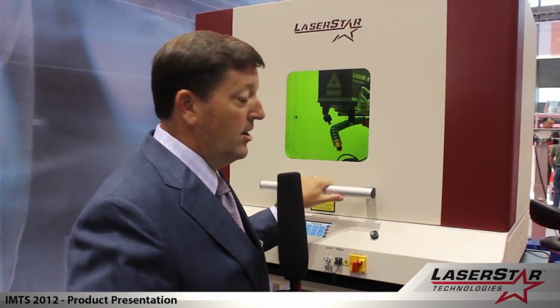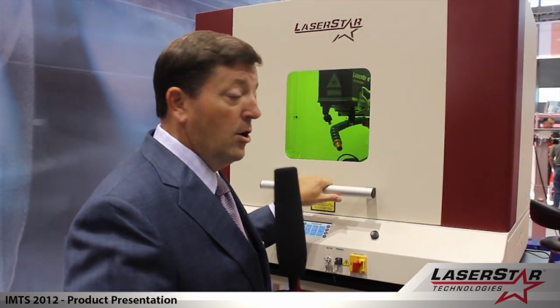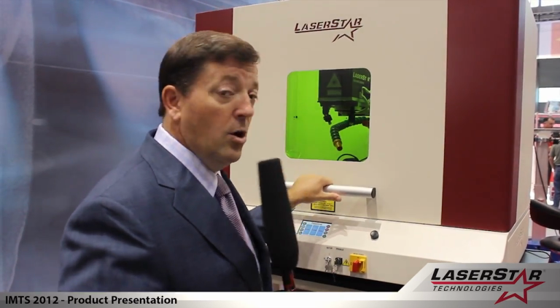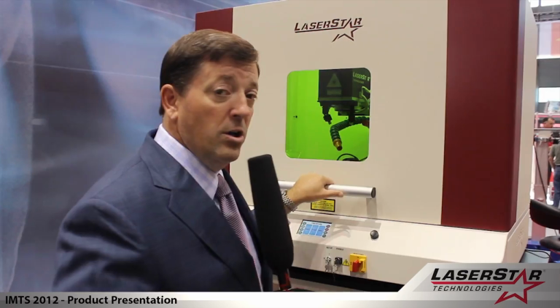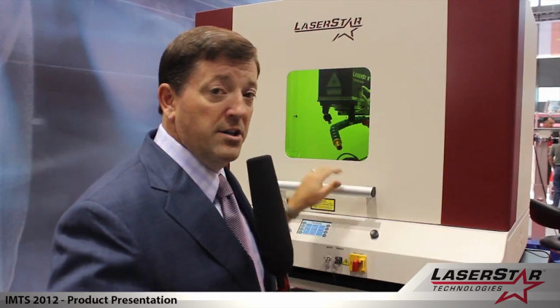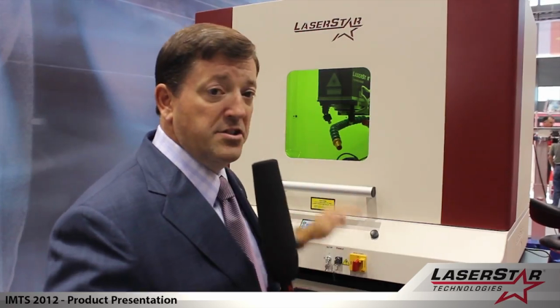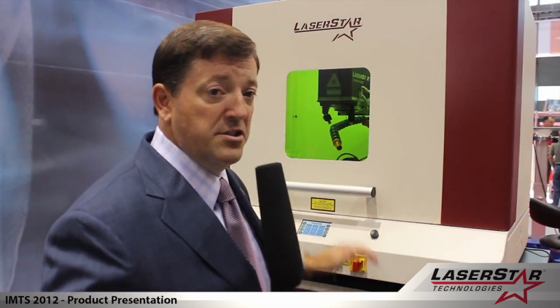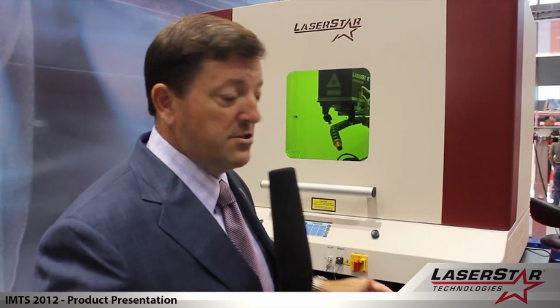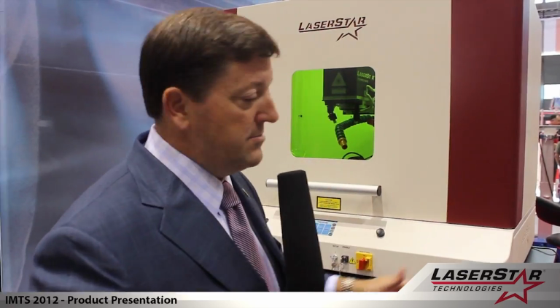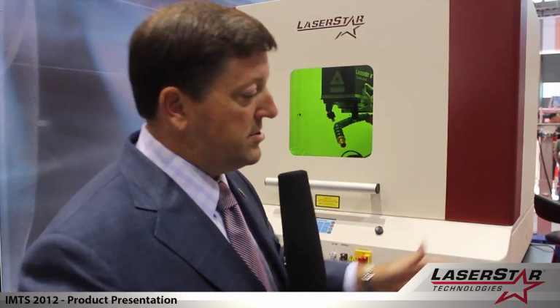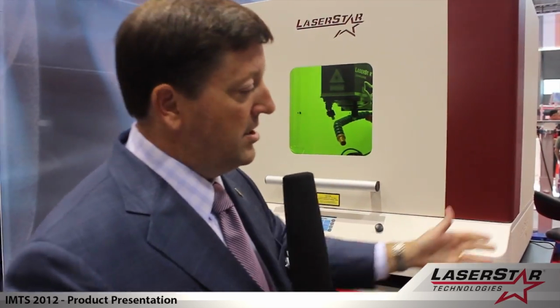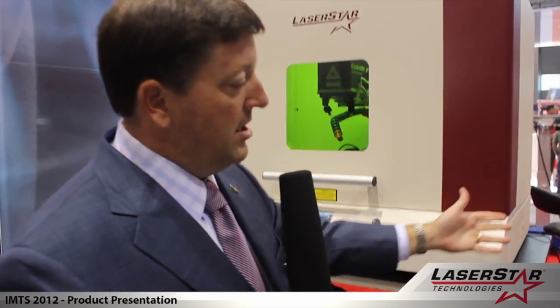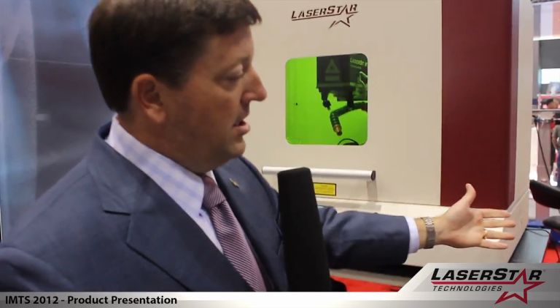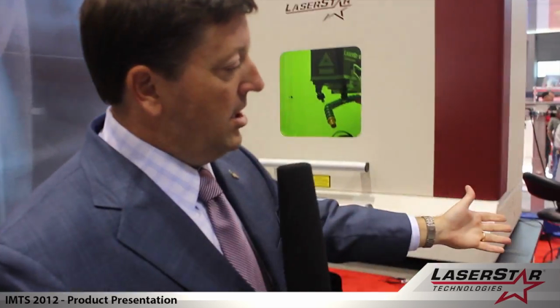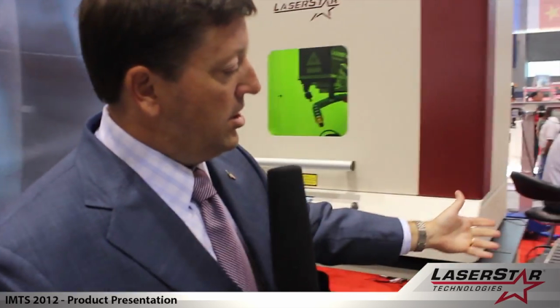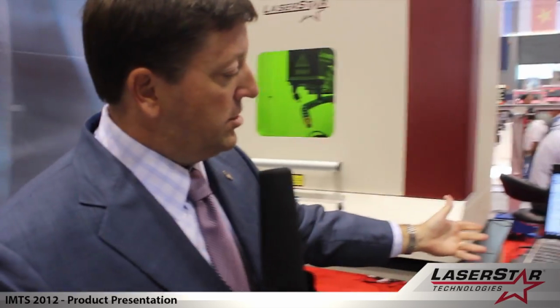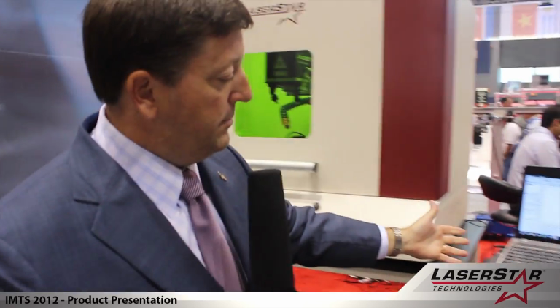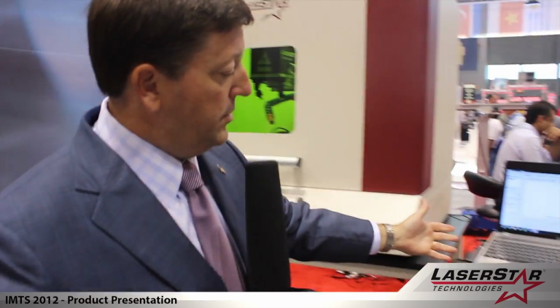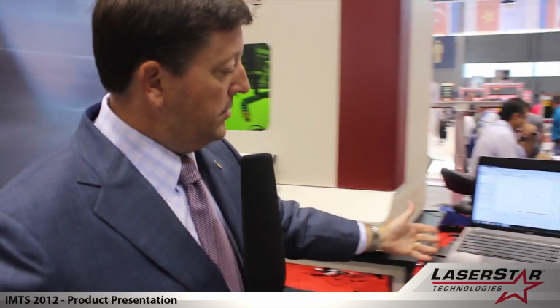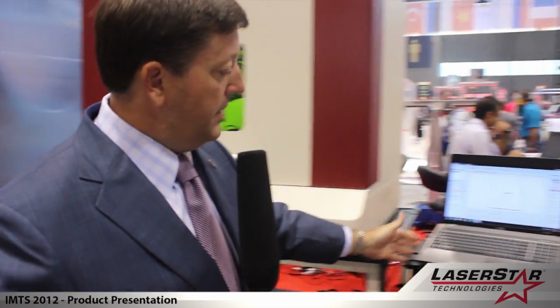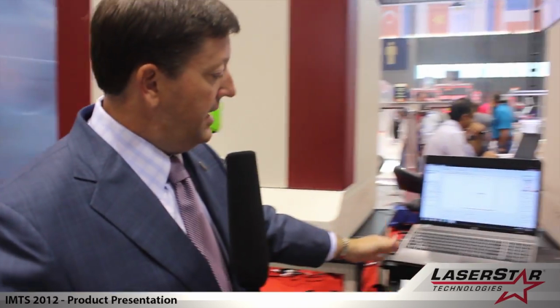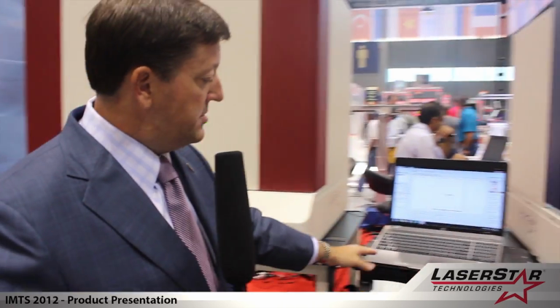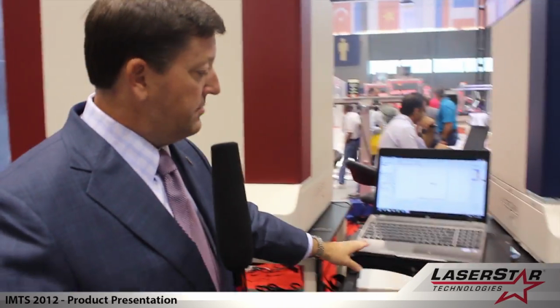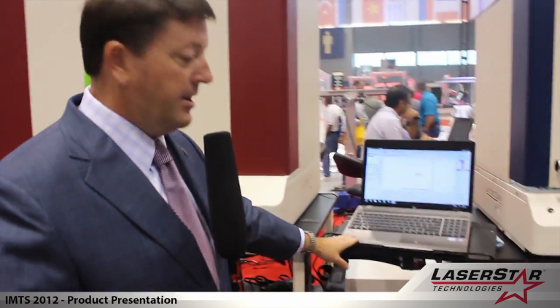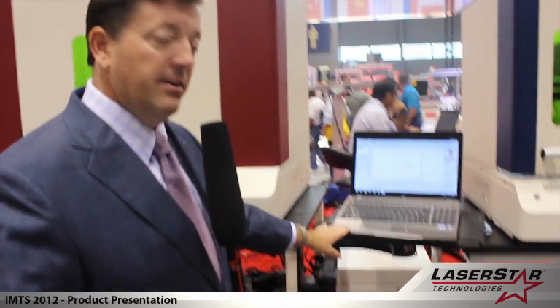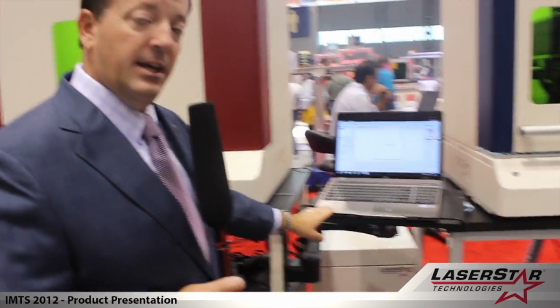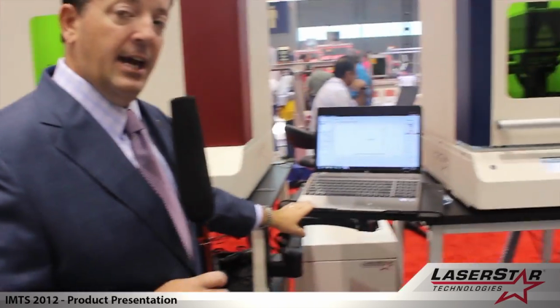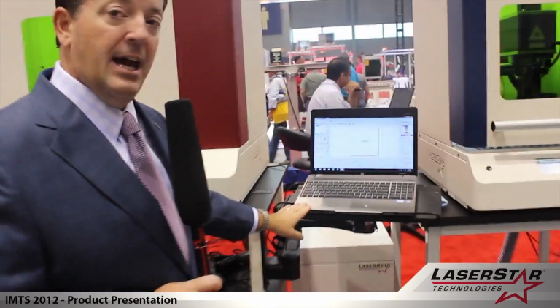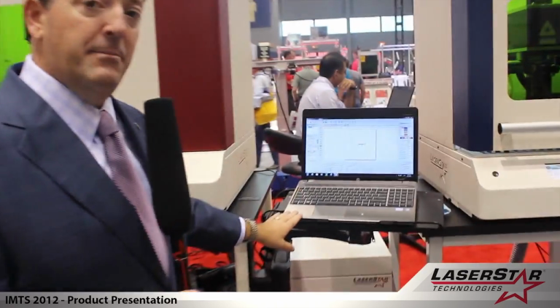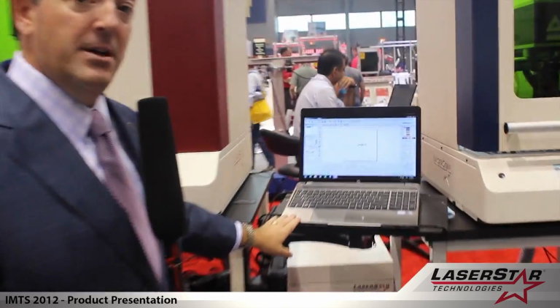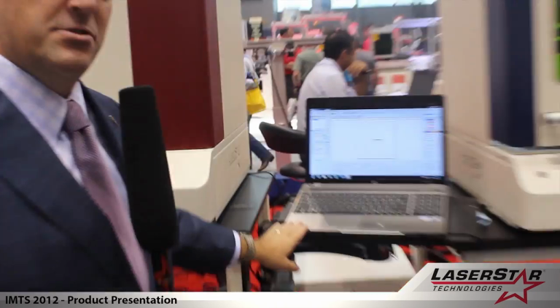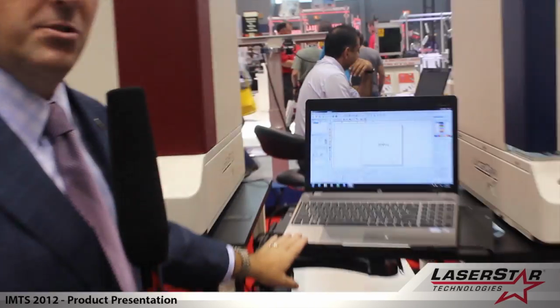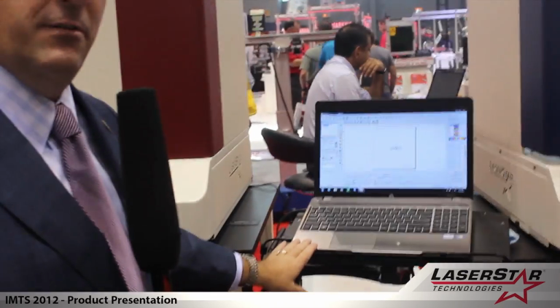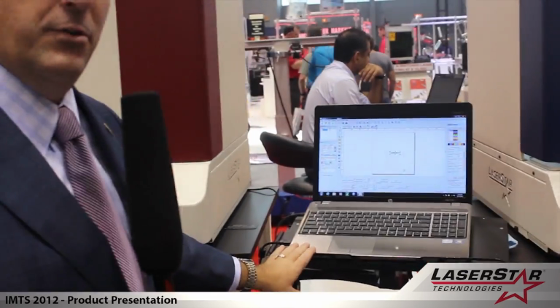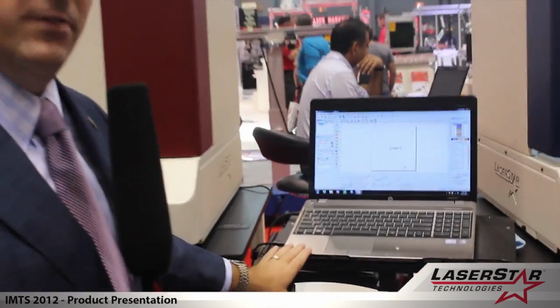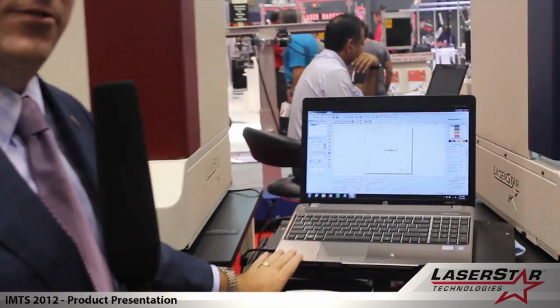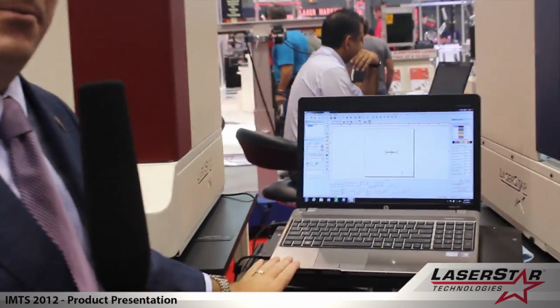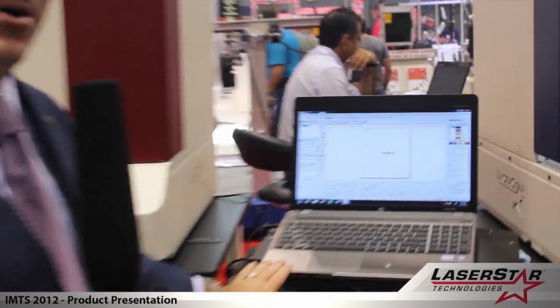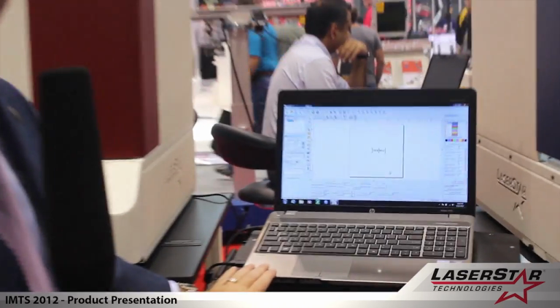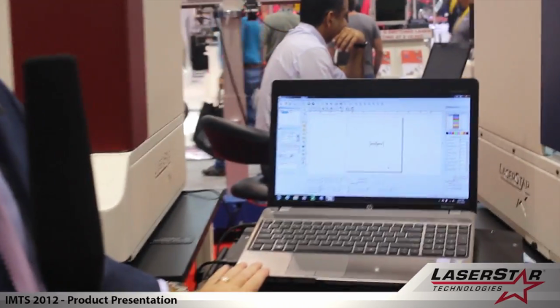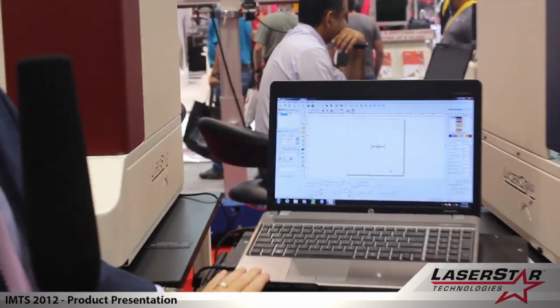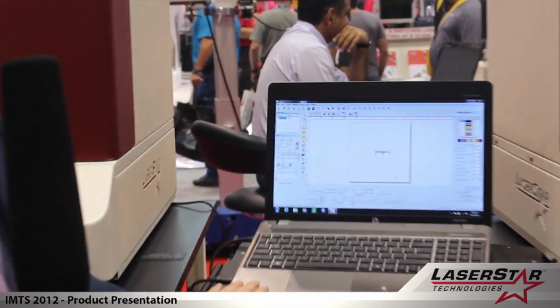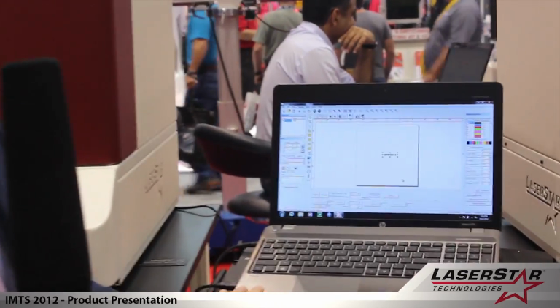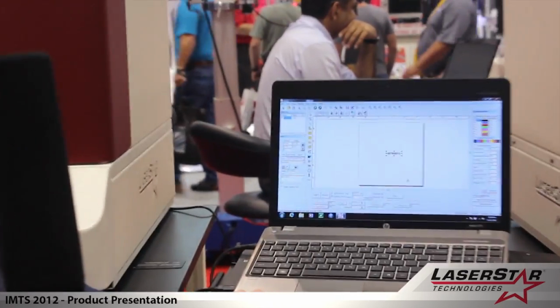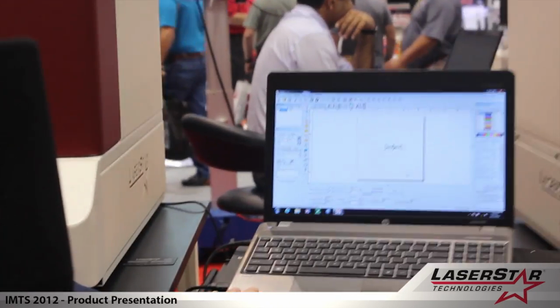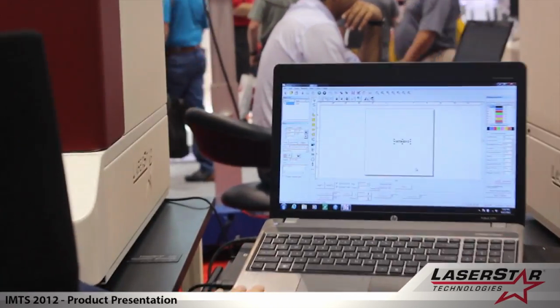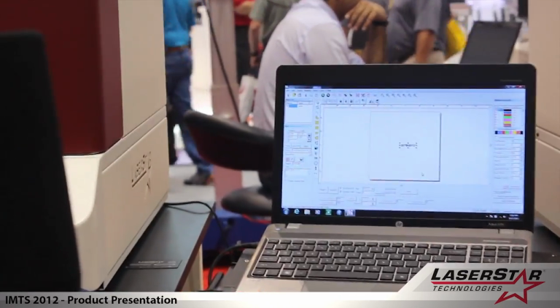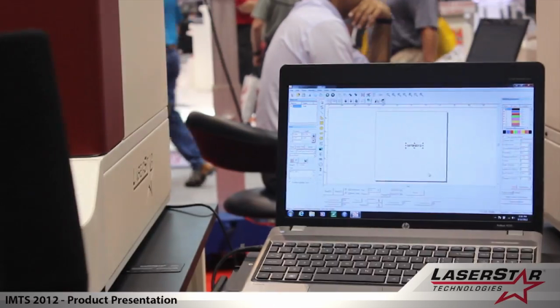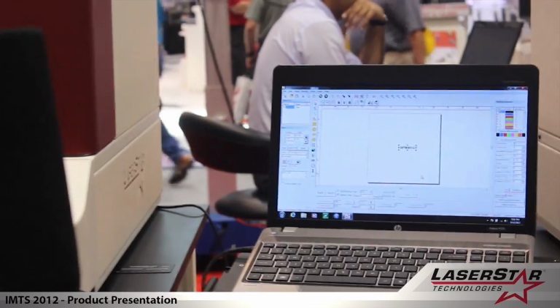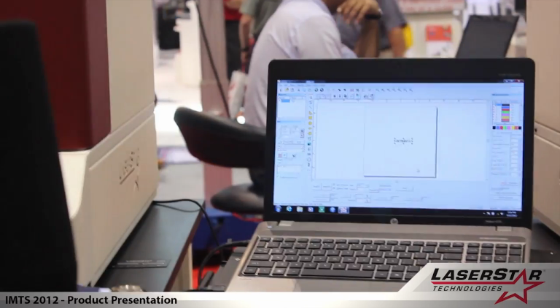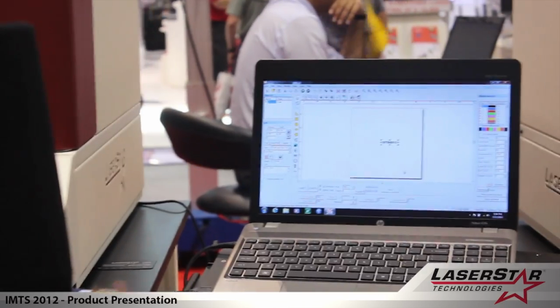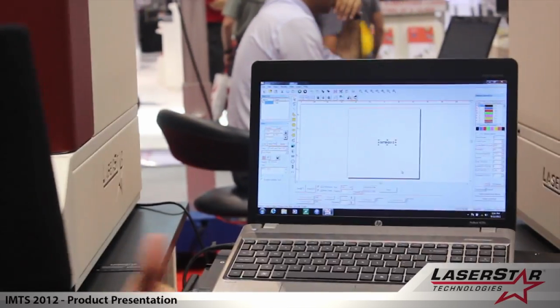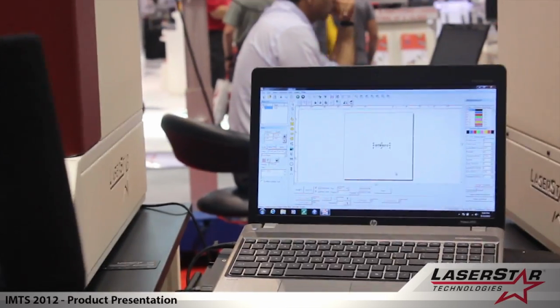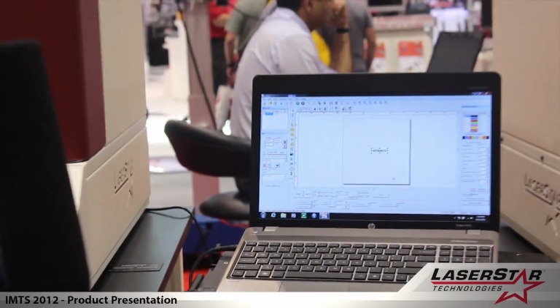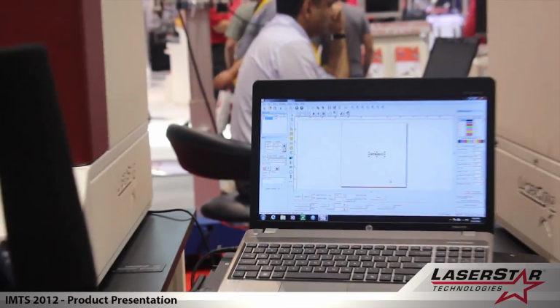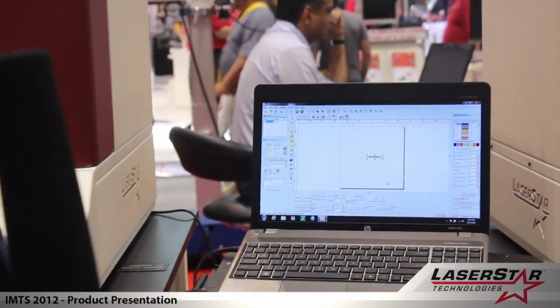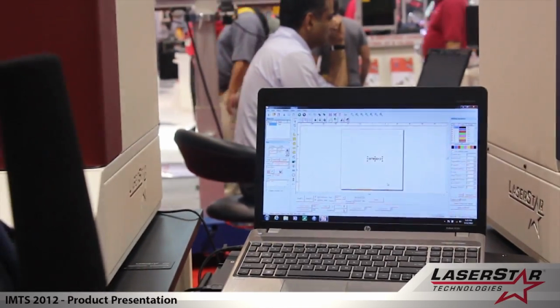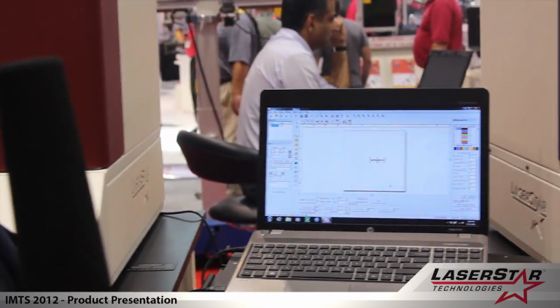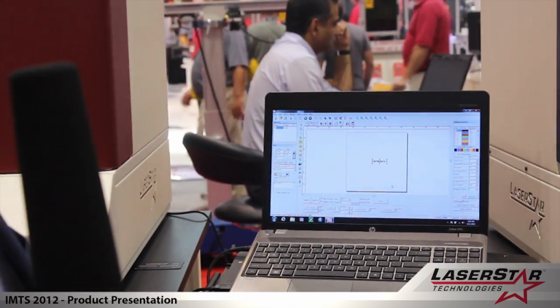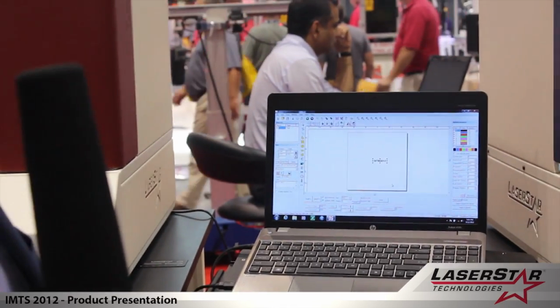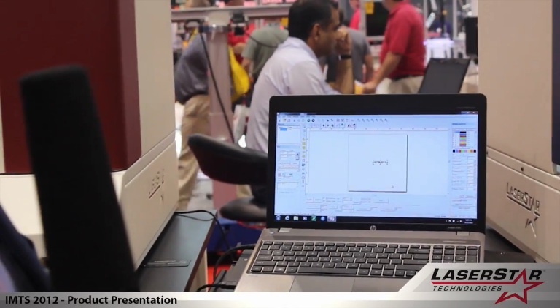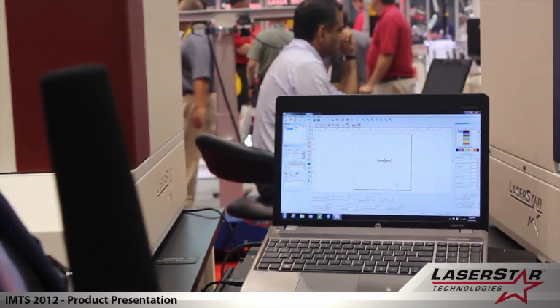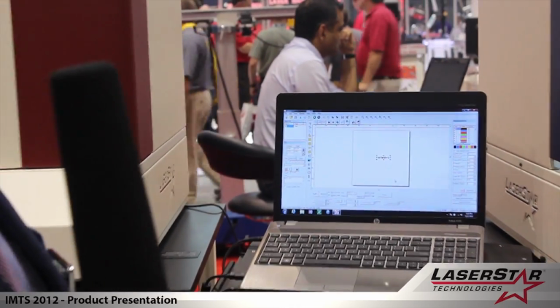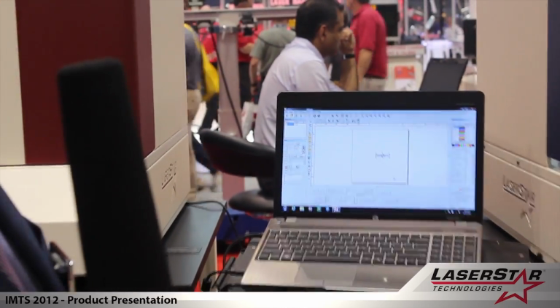All our systems are computer-based, running on a CAD-based software for the marking applications. Very user-friendly and very intuitive.